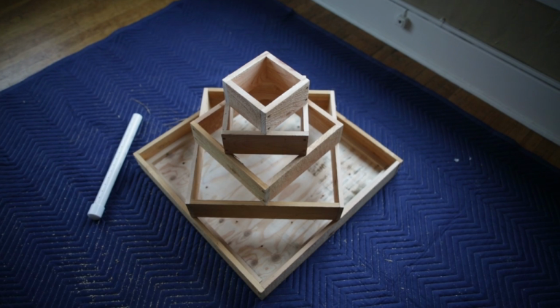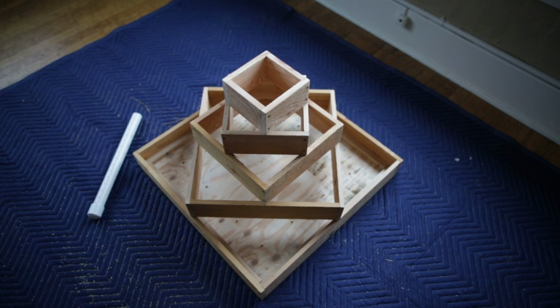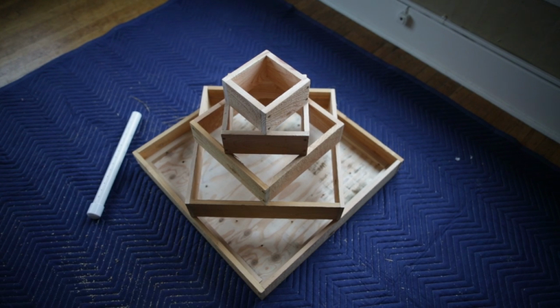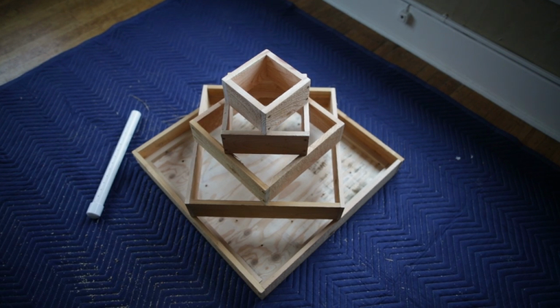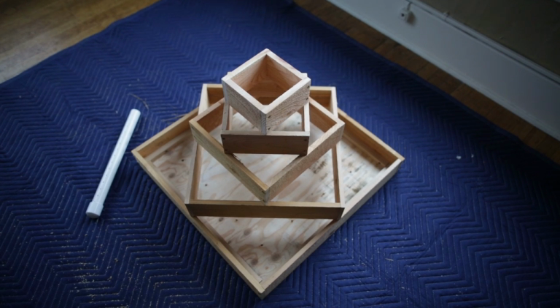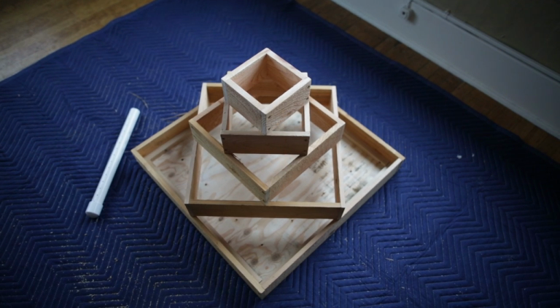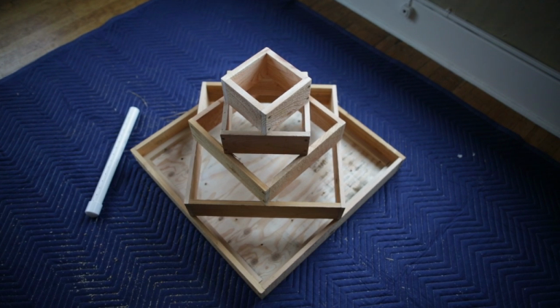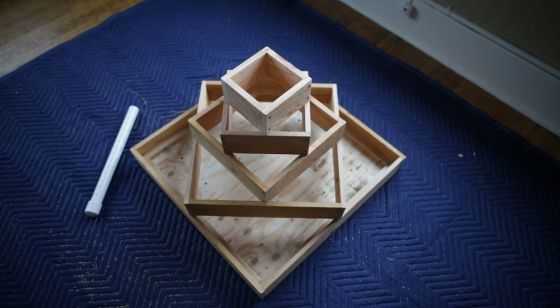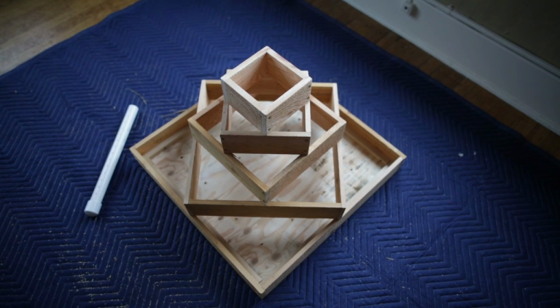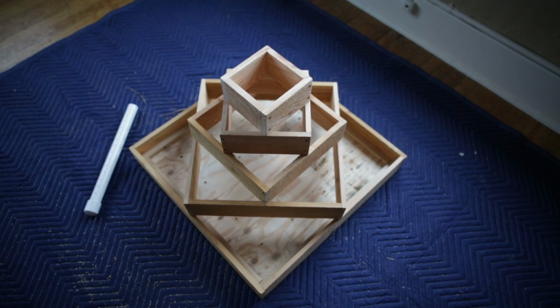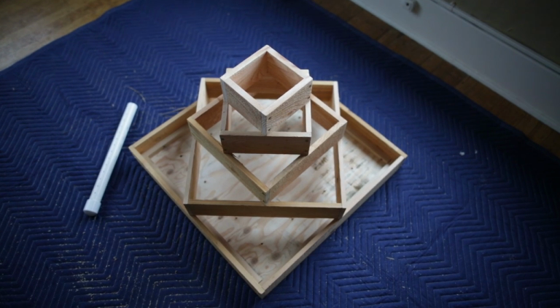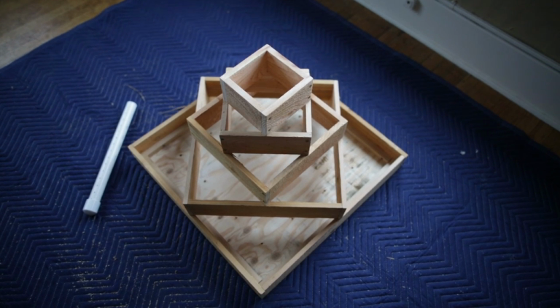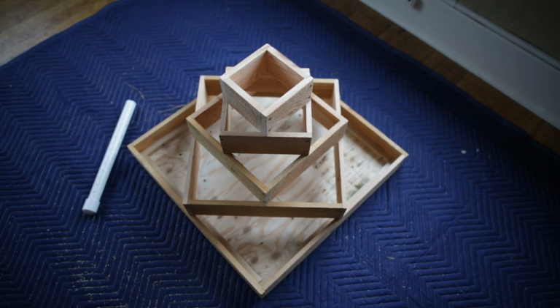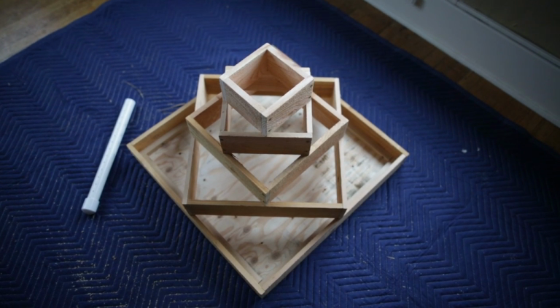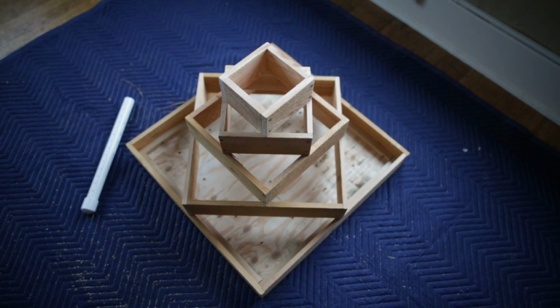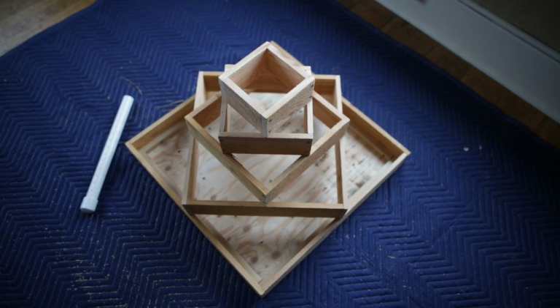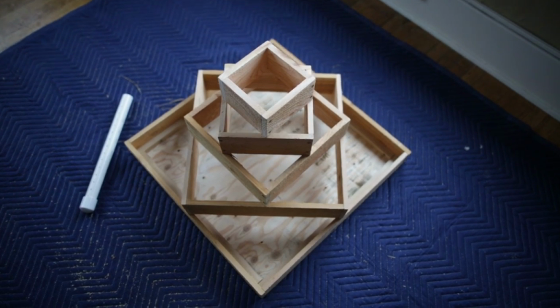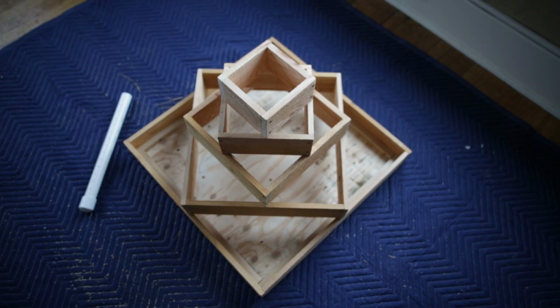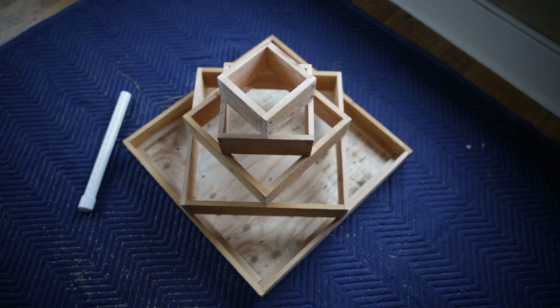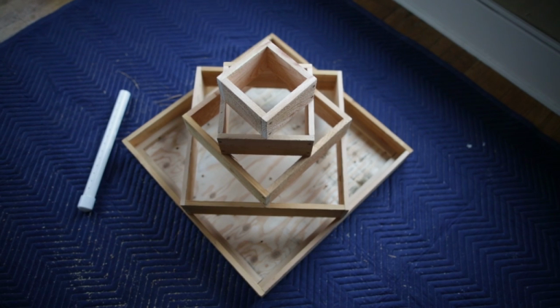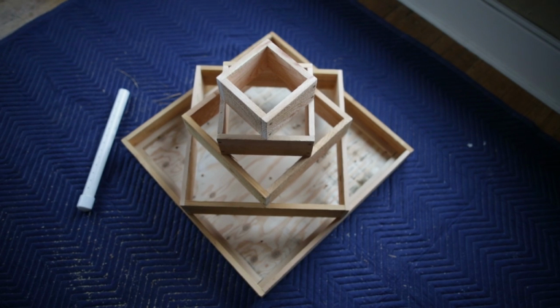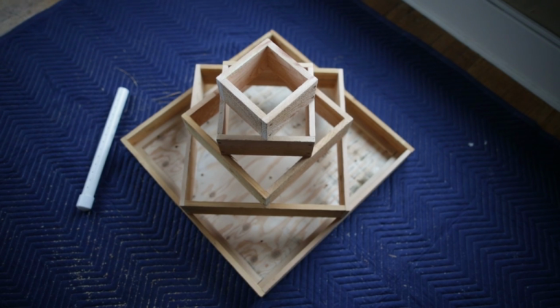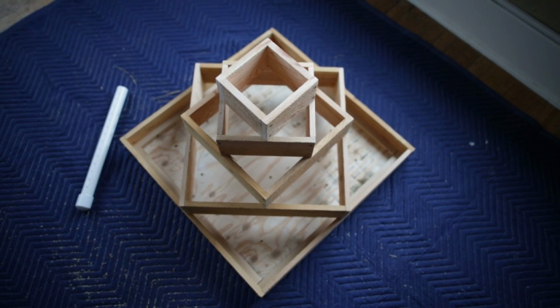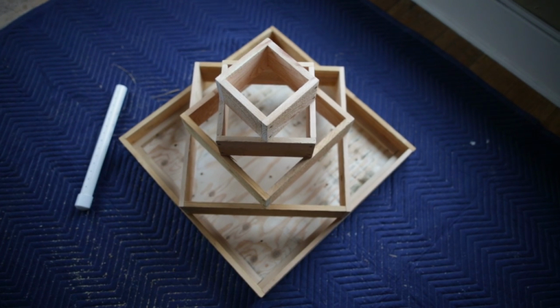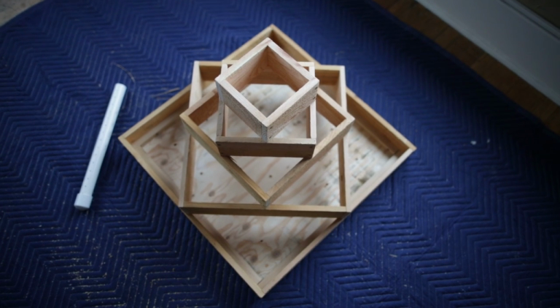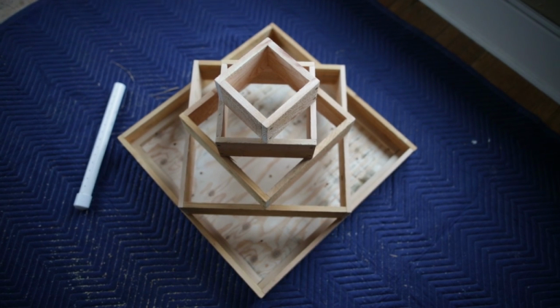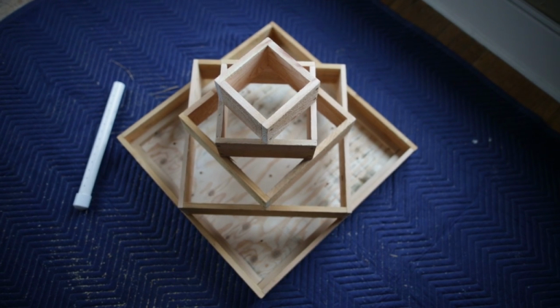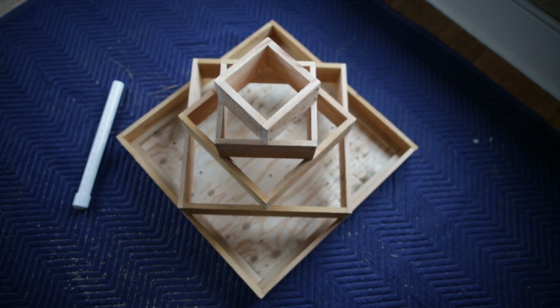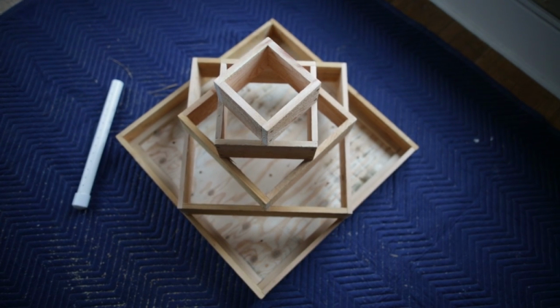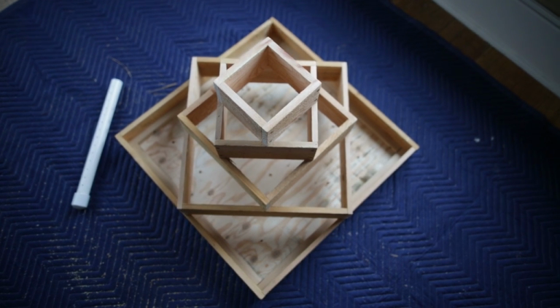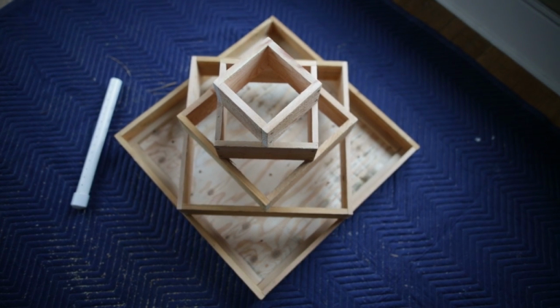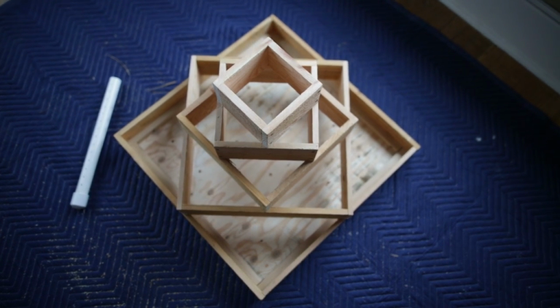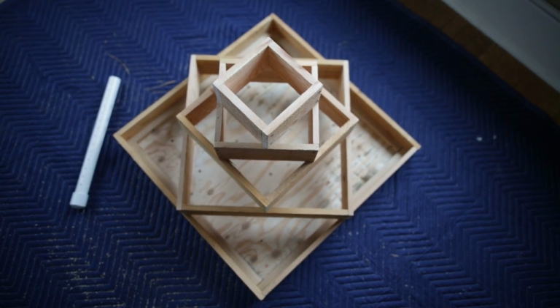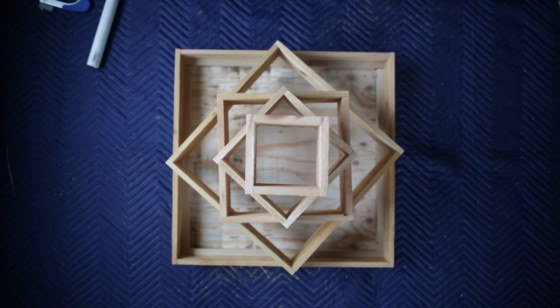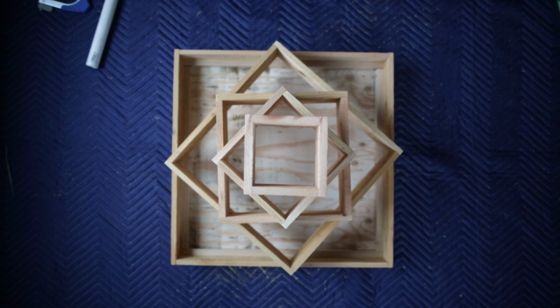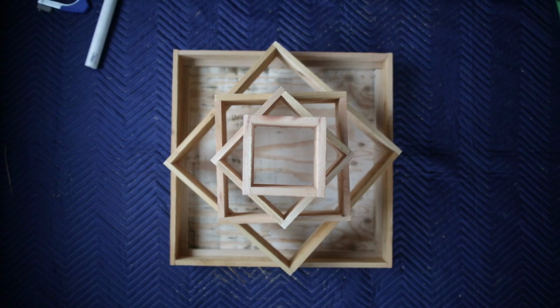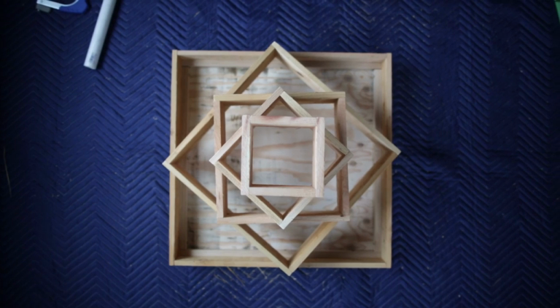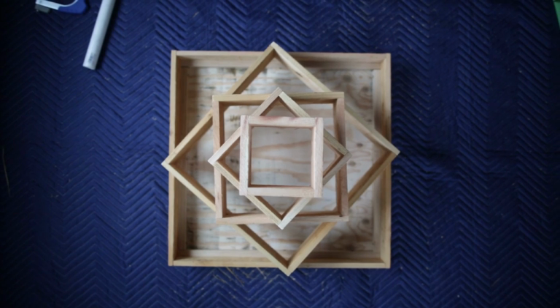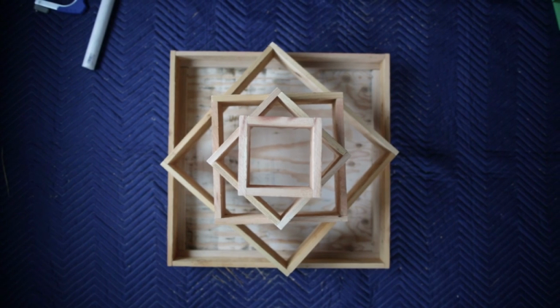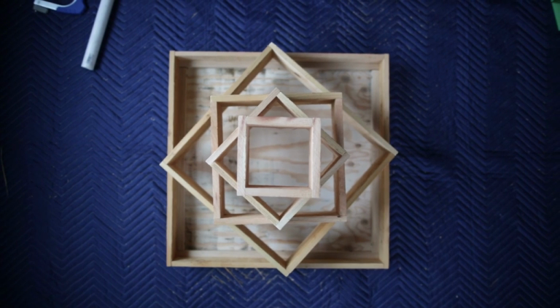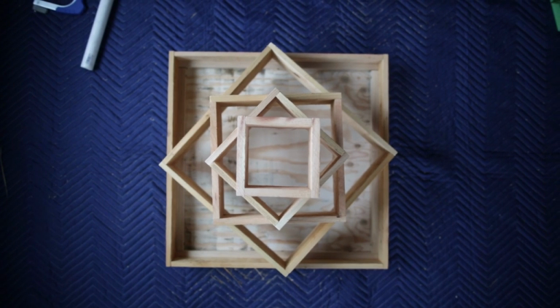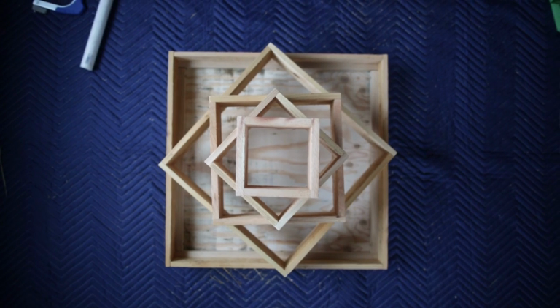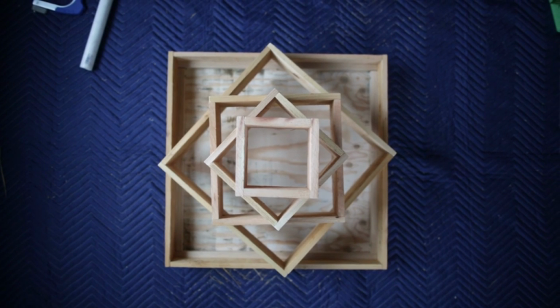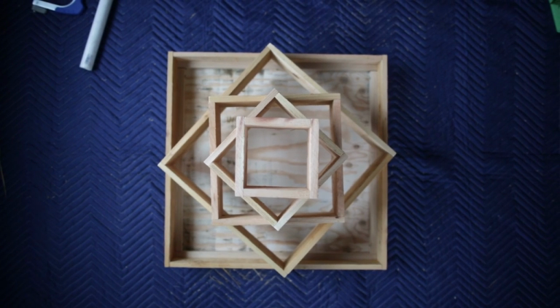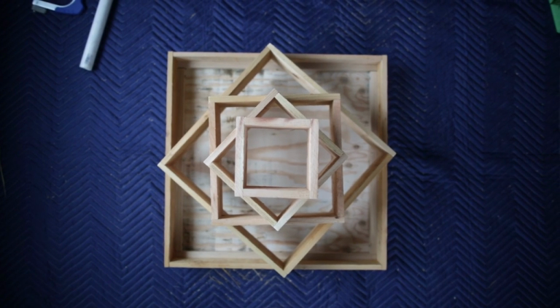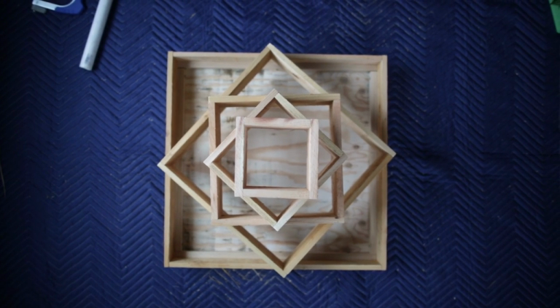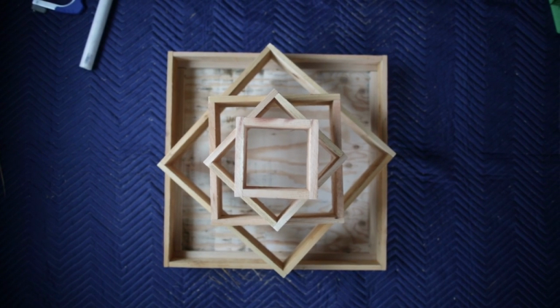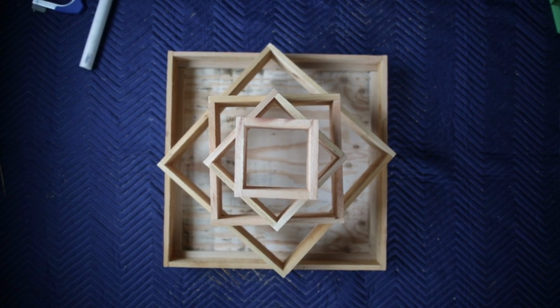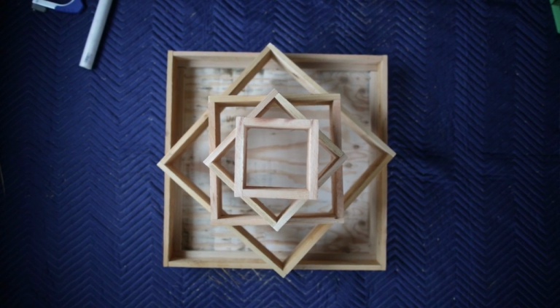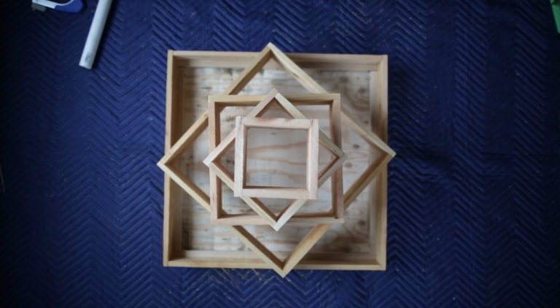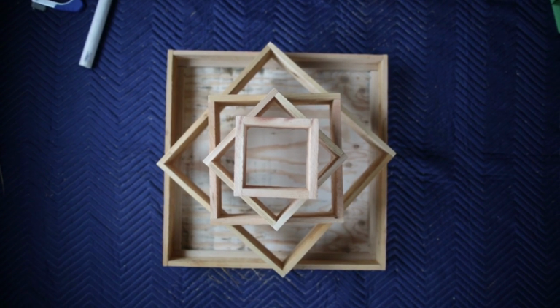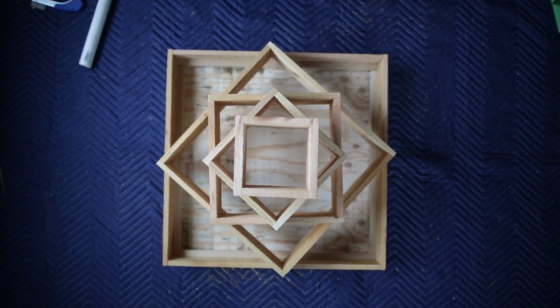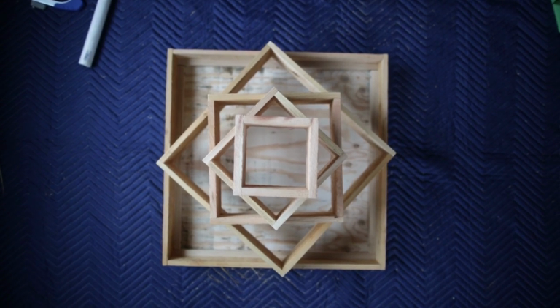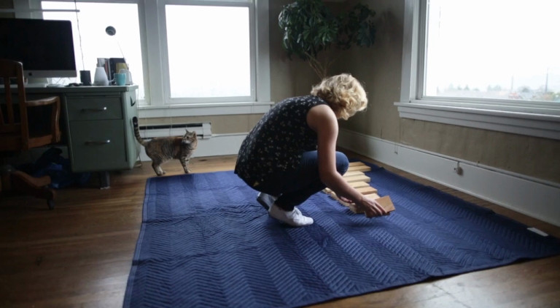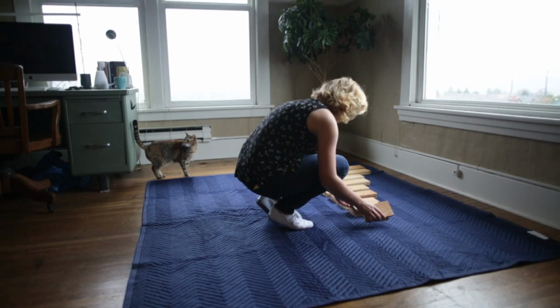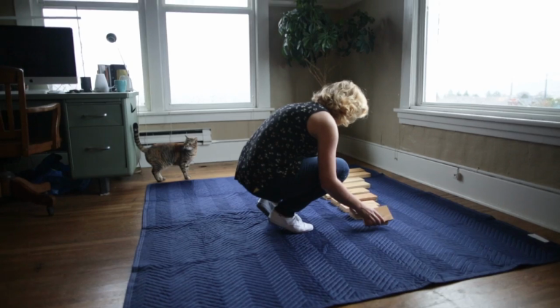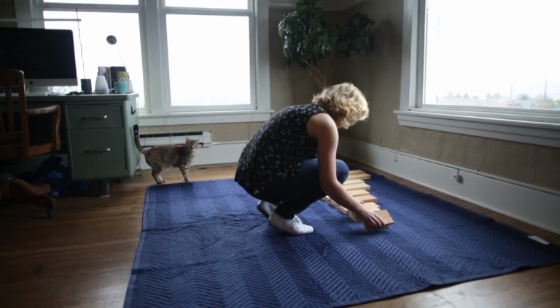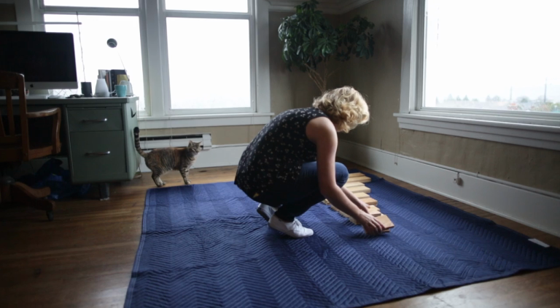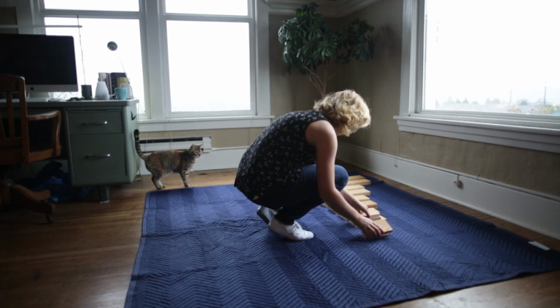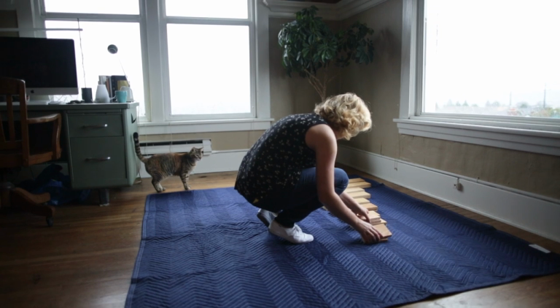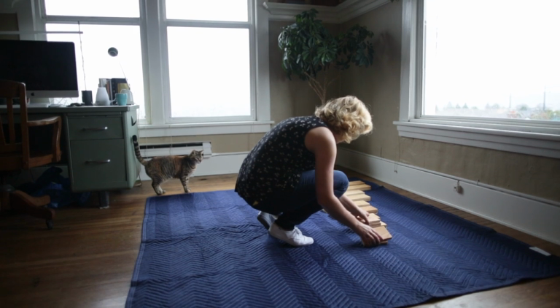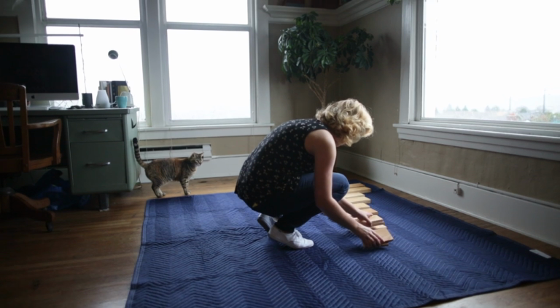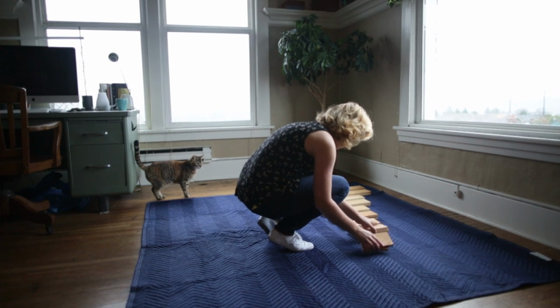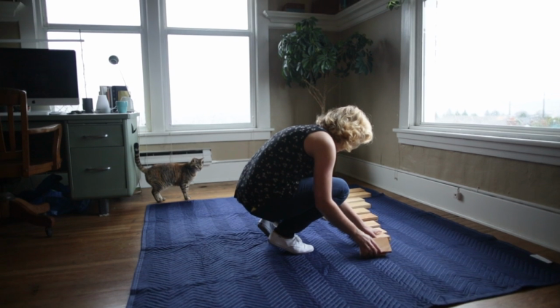There's nothing like the taste of homegrown strawberries. This planter is a simple, inexpensive way to grow strawberries in a small amount of space.